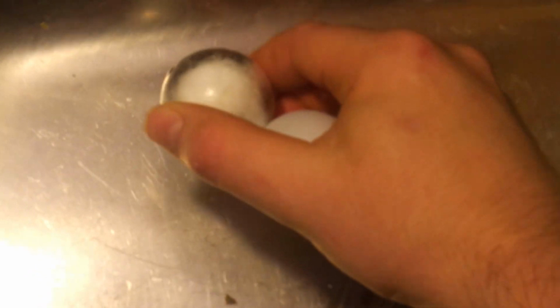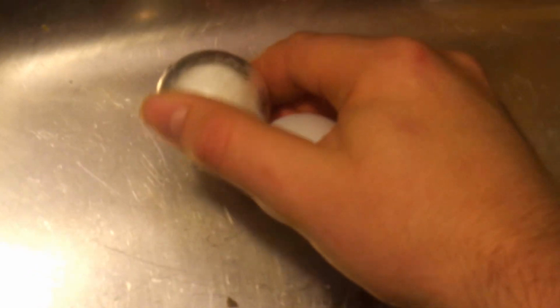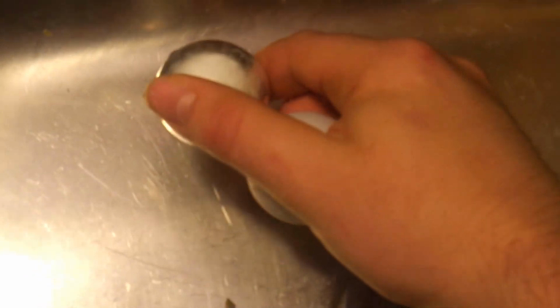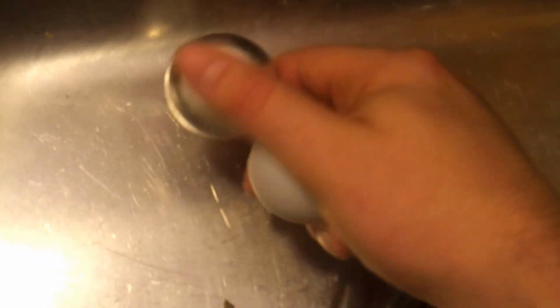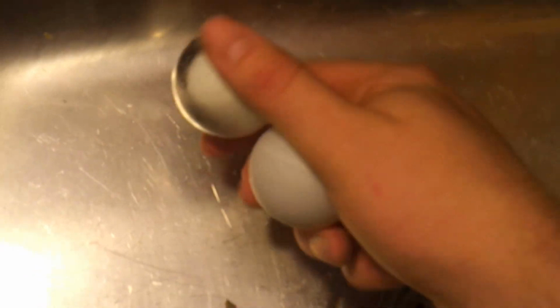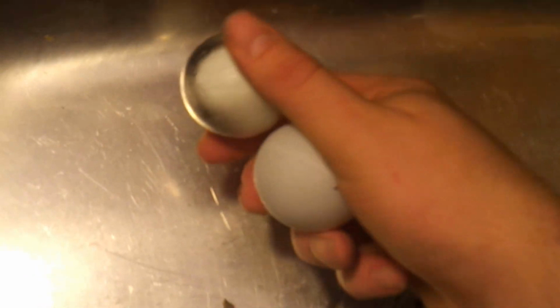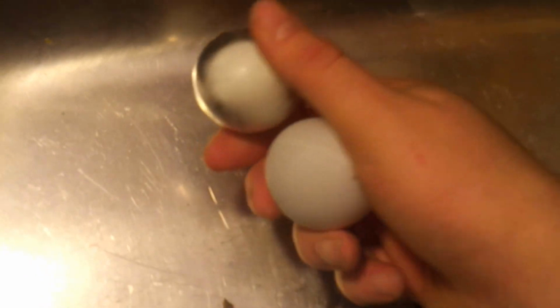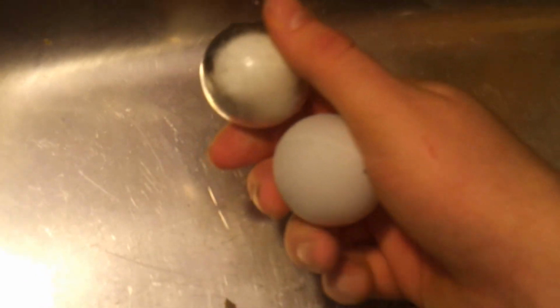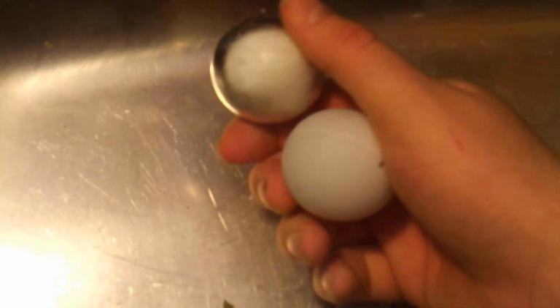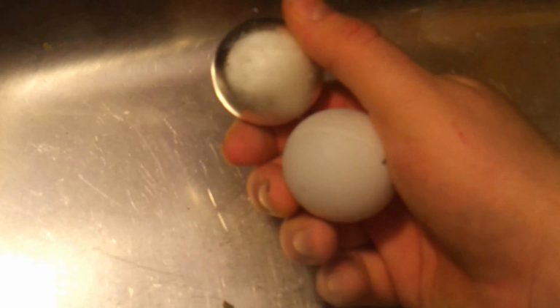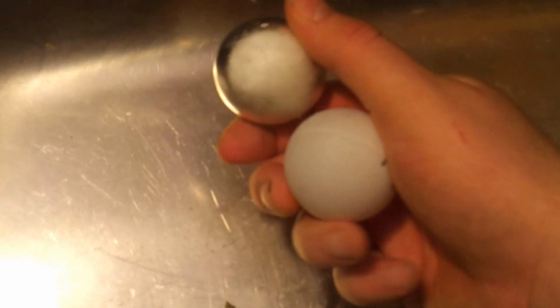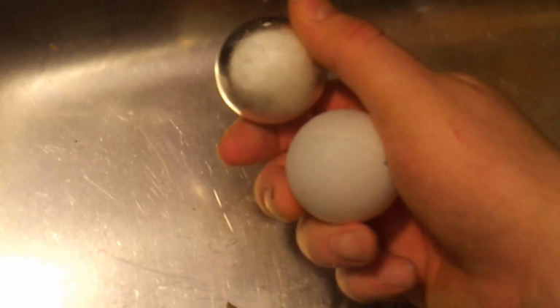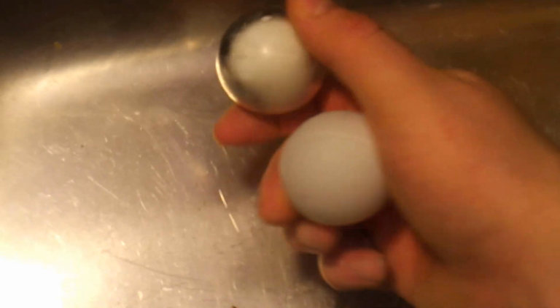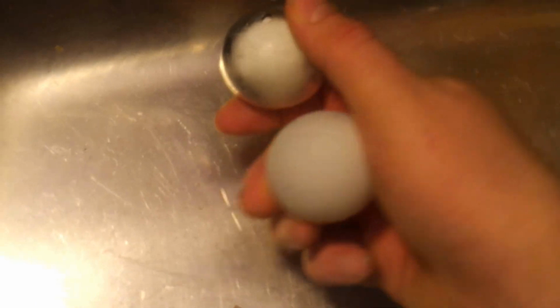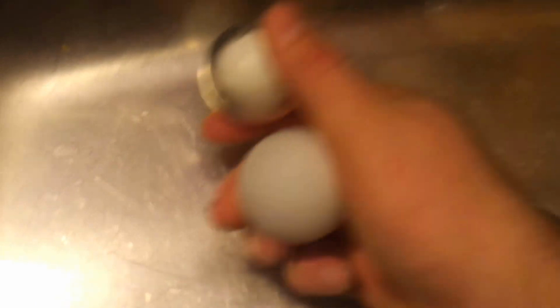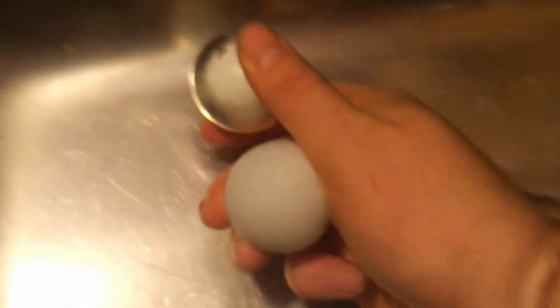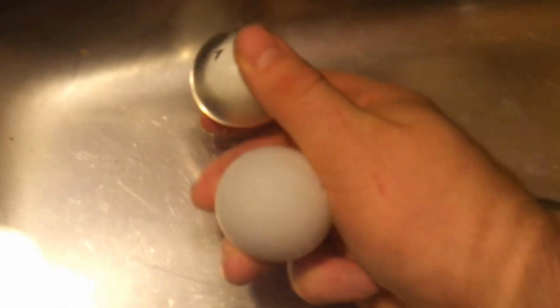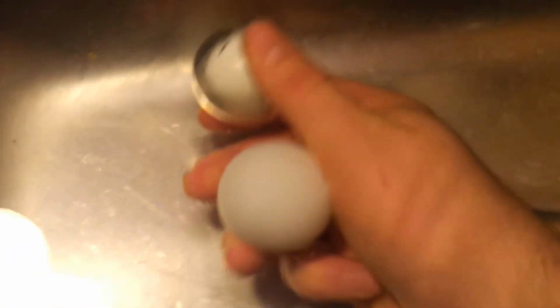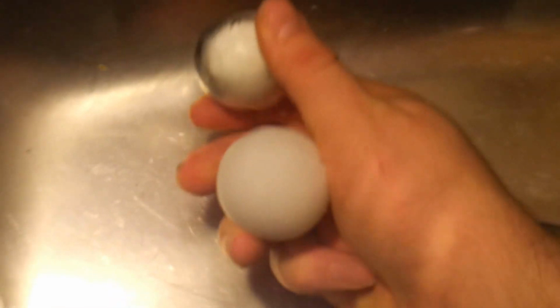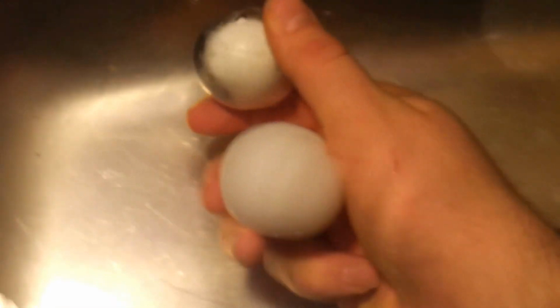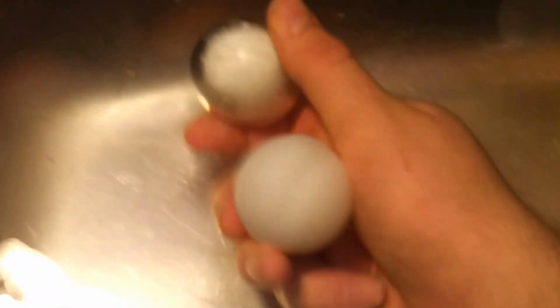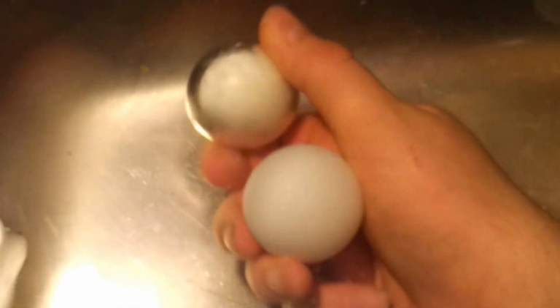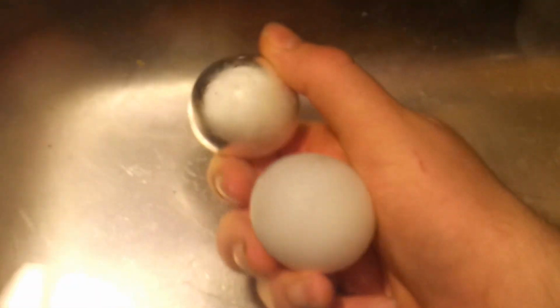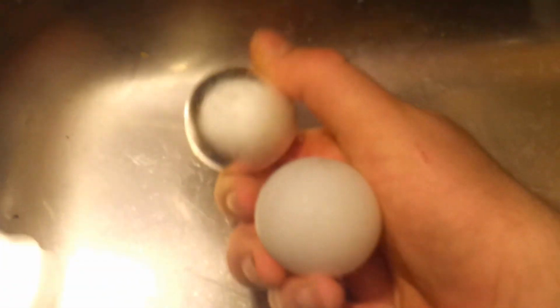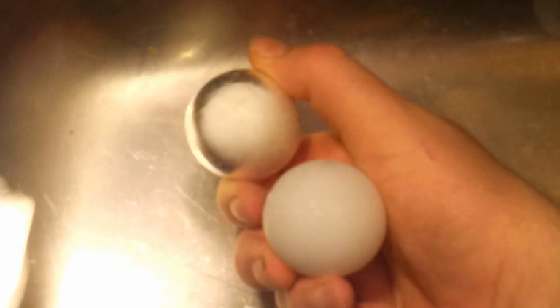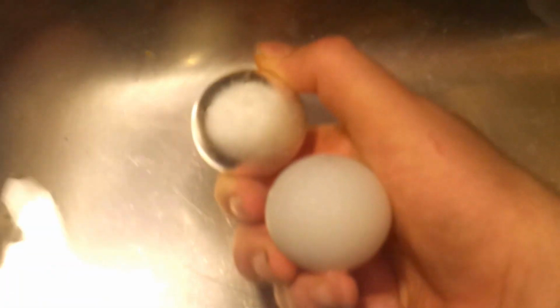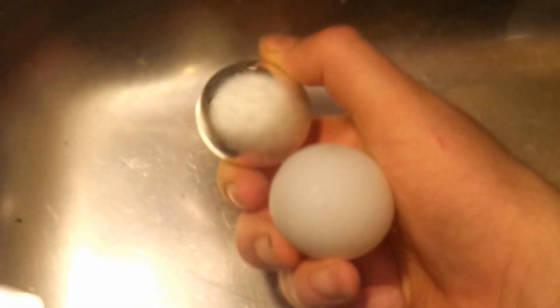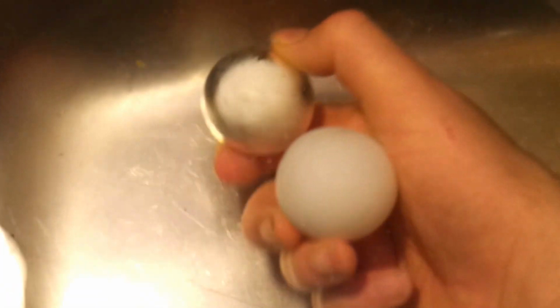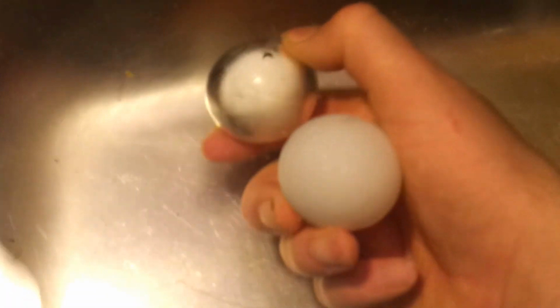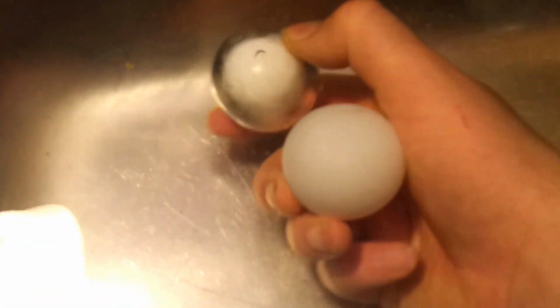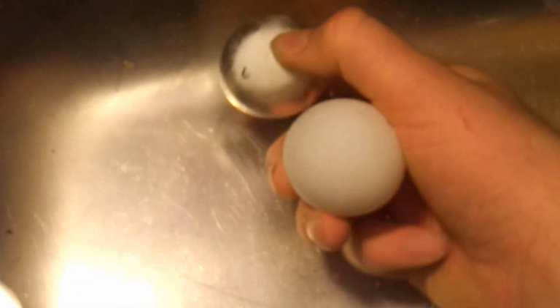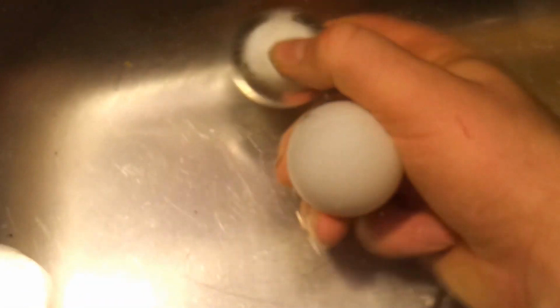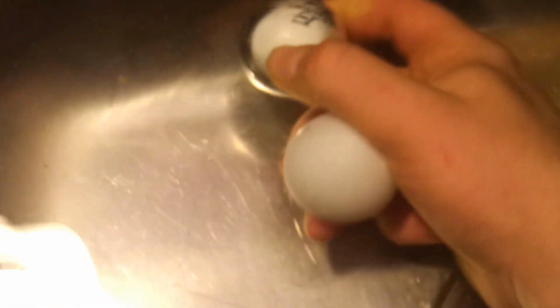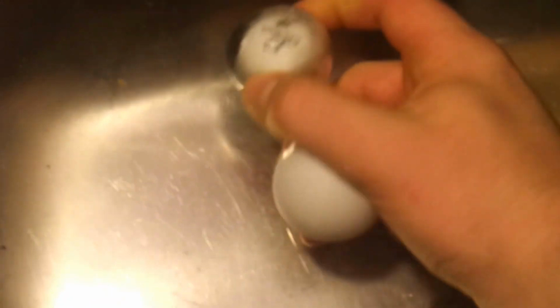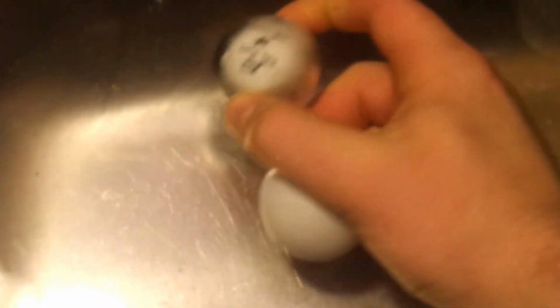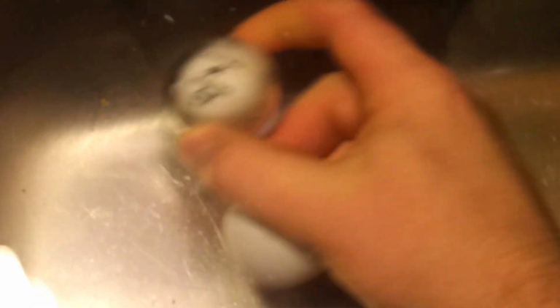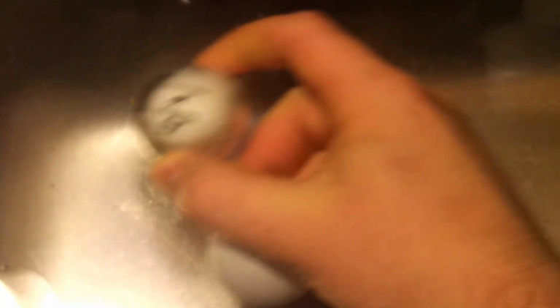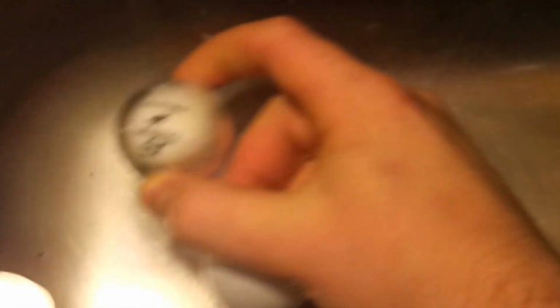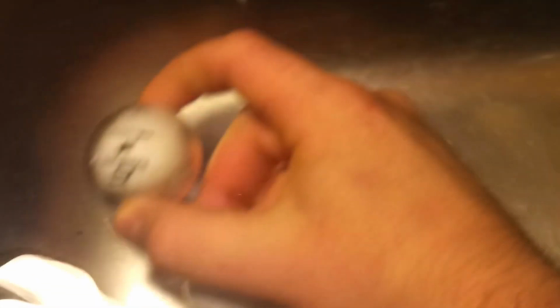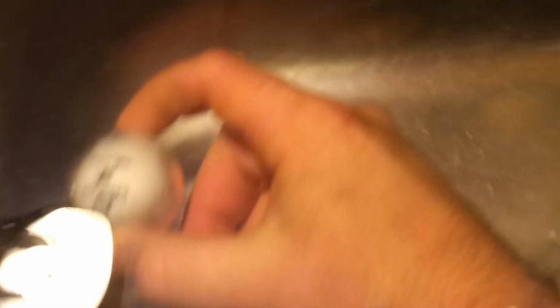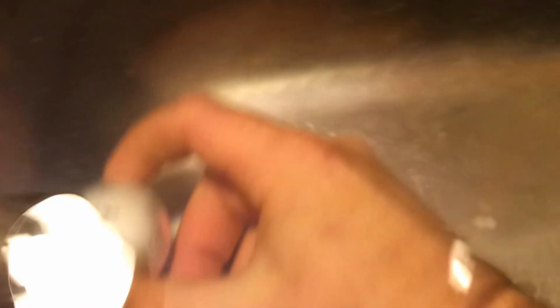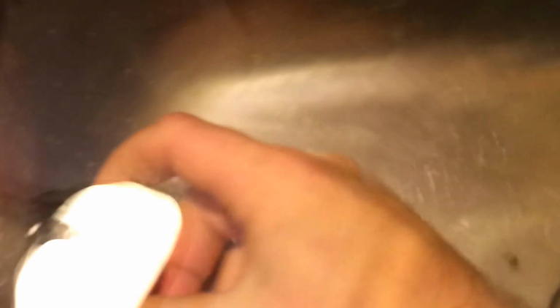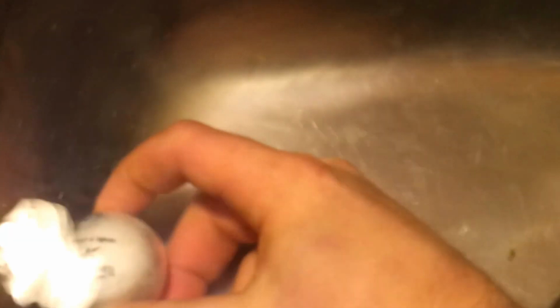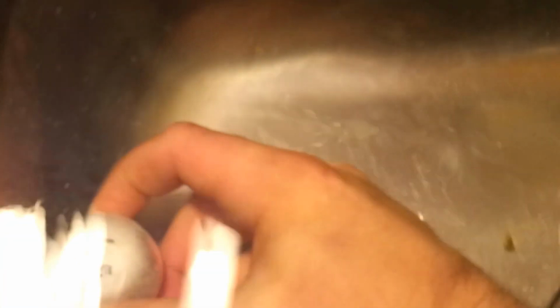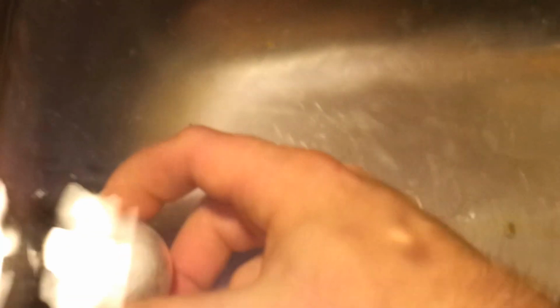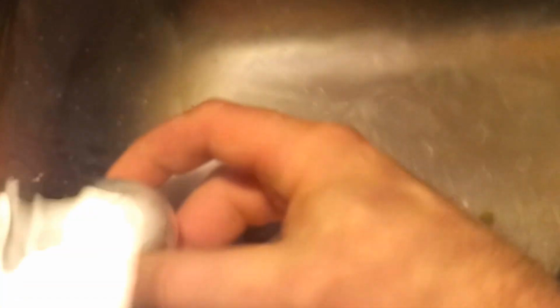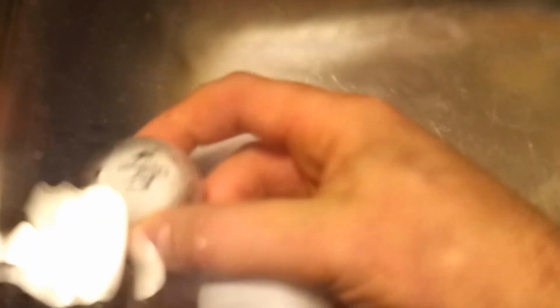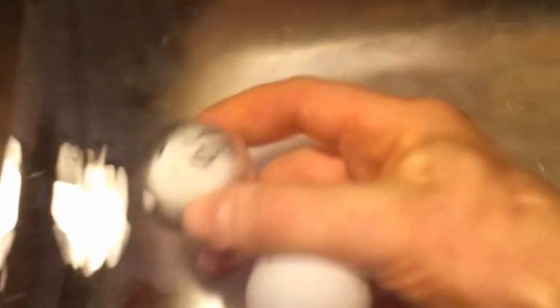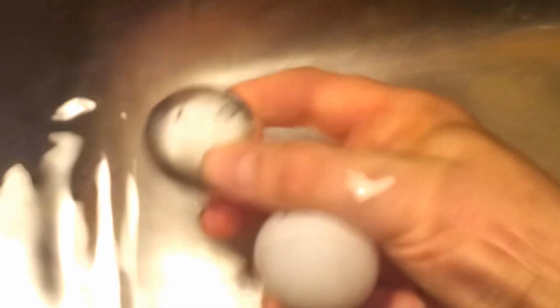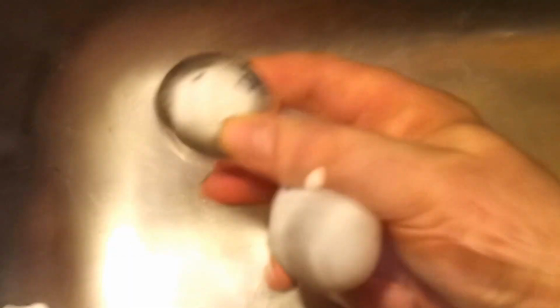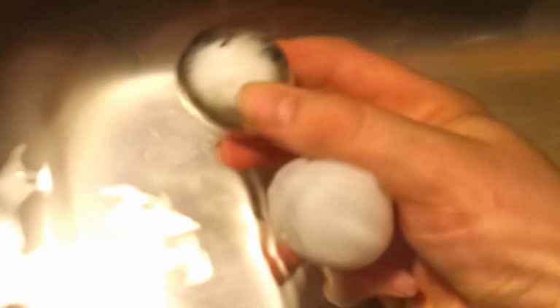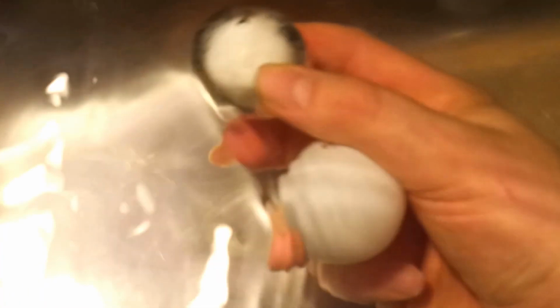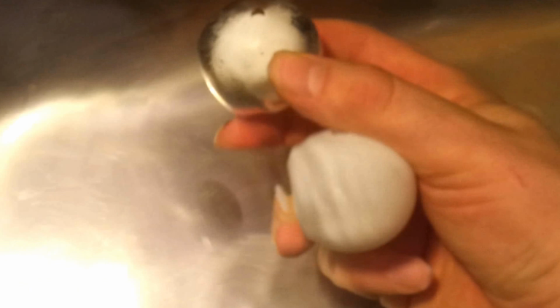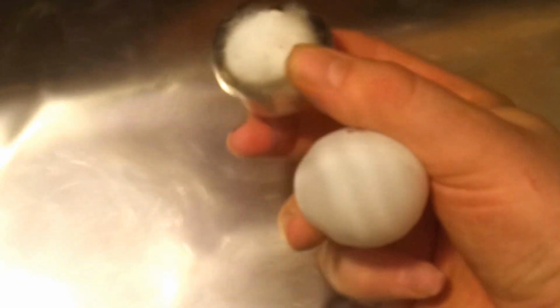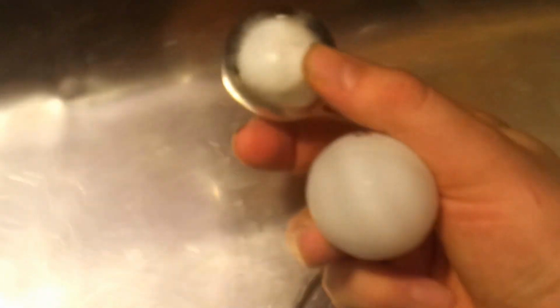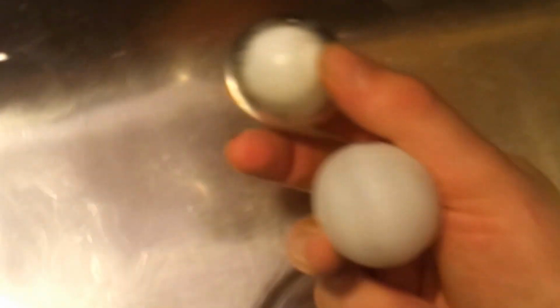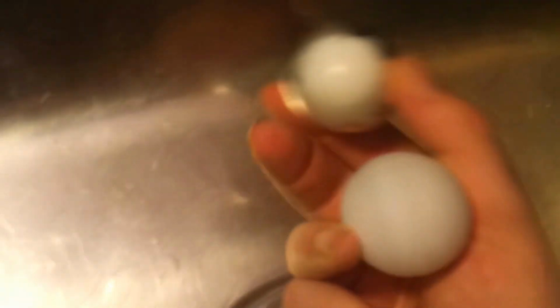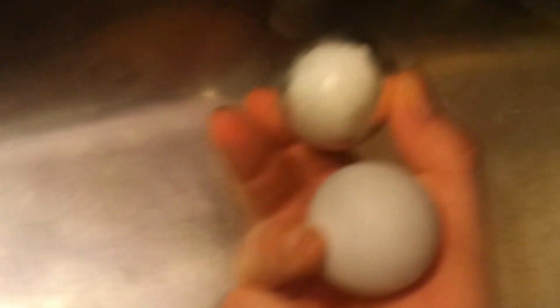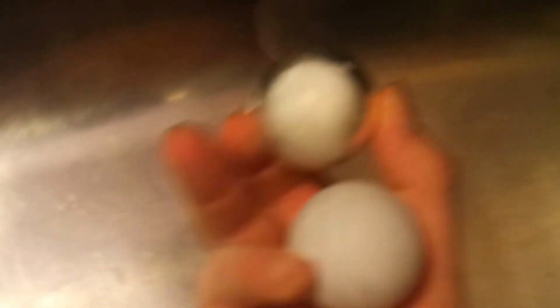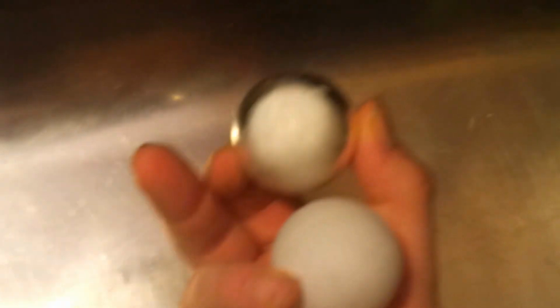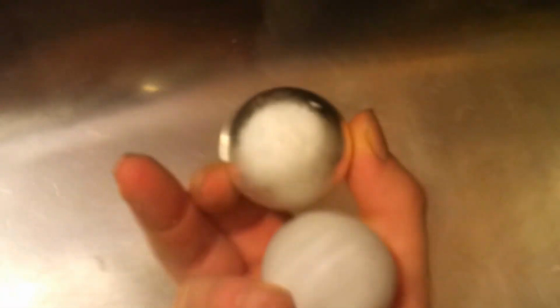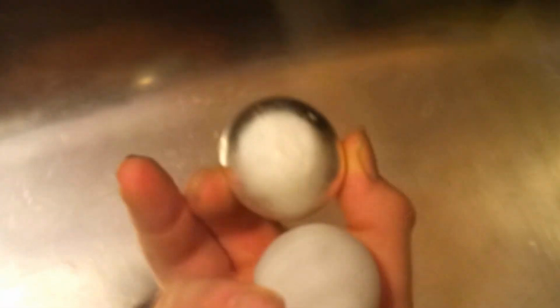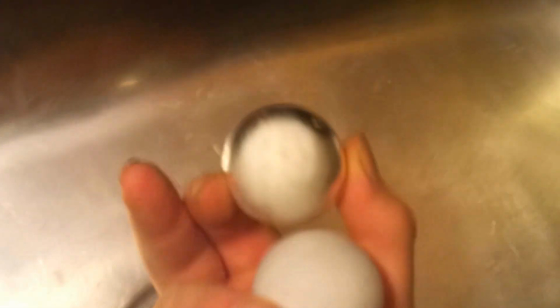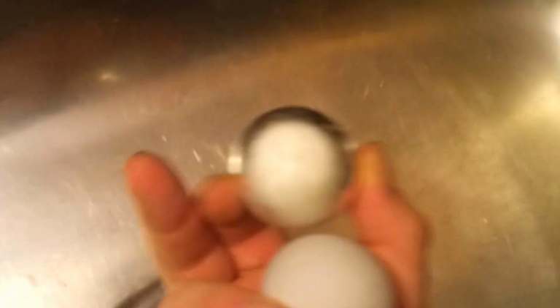It almost looks like you can see another smaller ball inside, but that's just an illusion. Pretty cool.